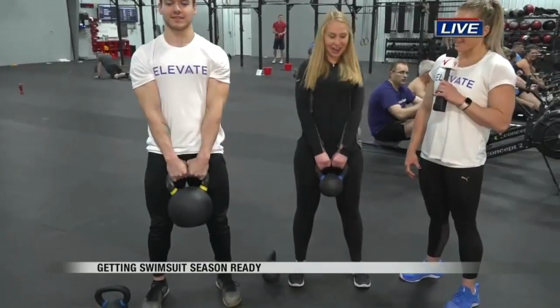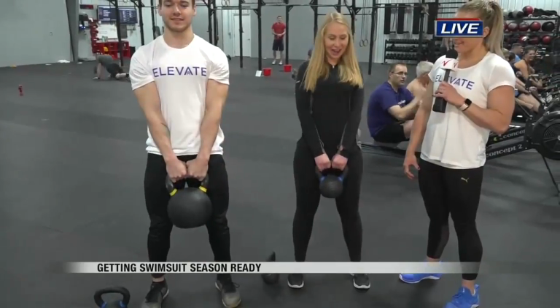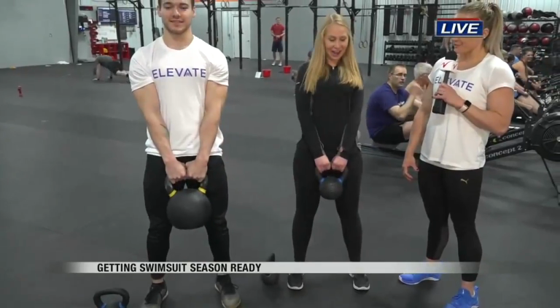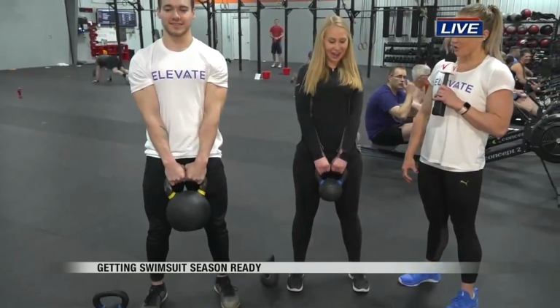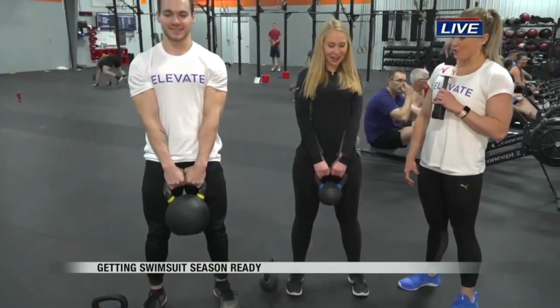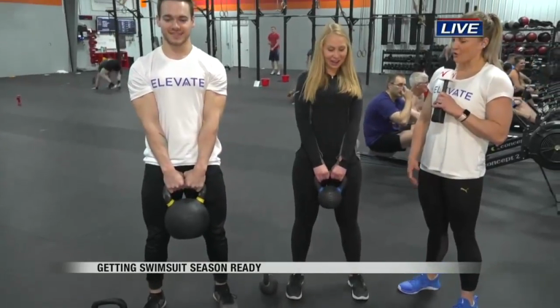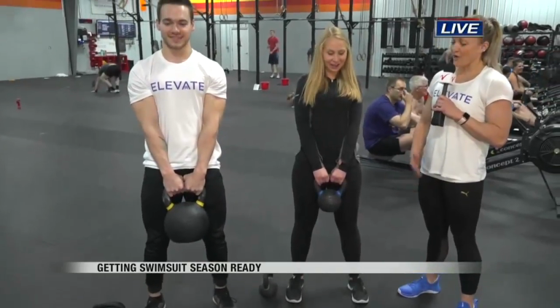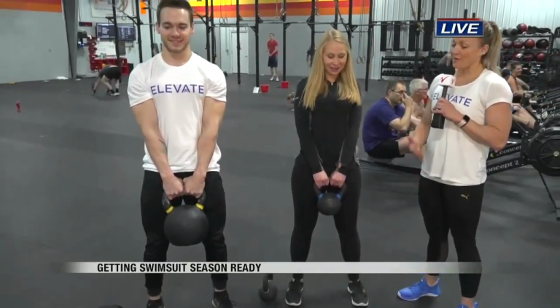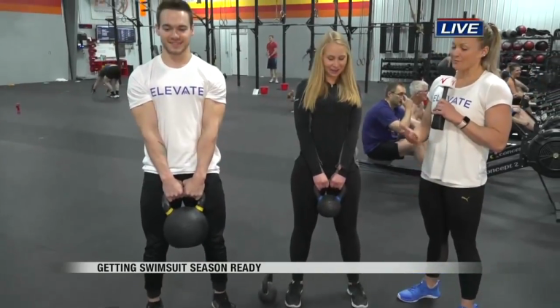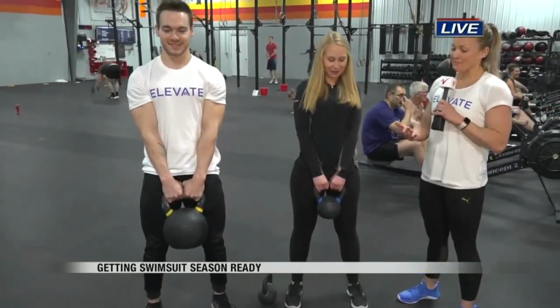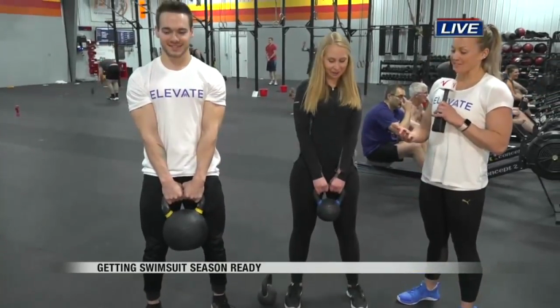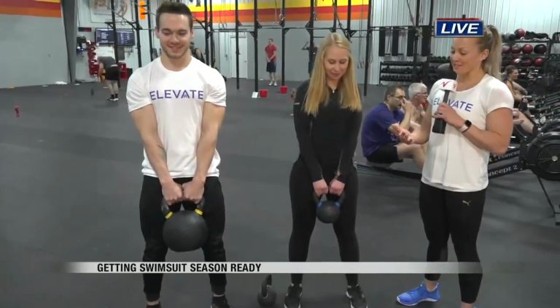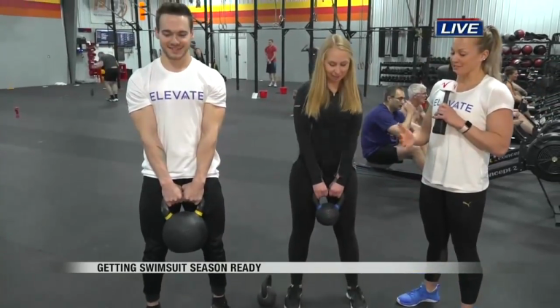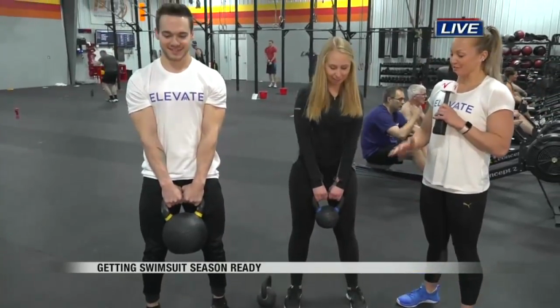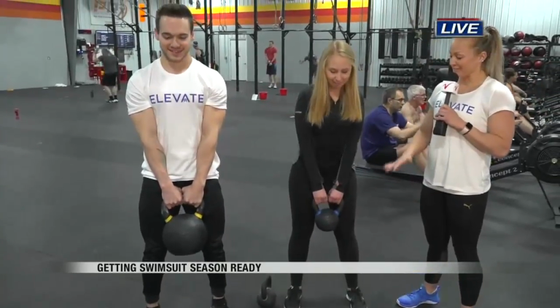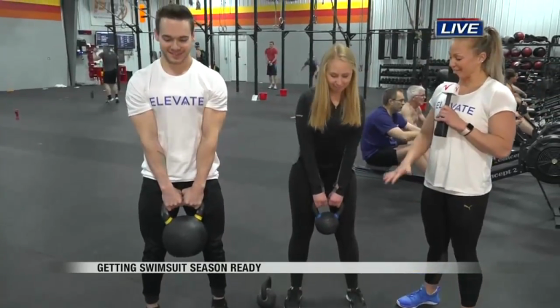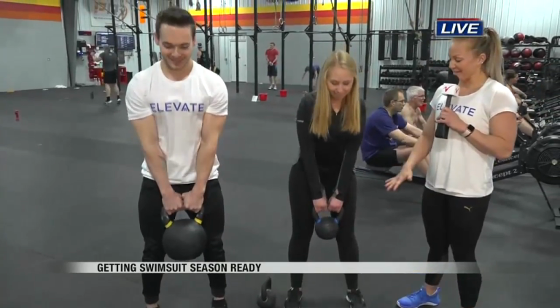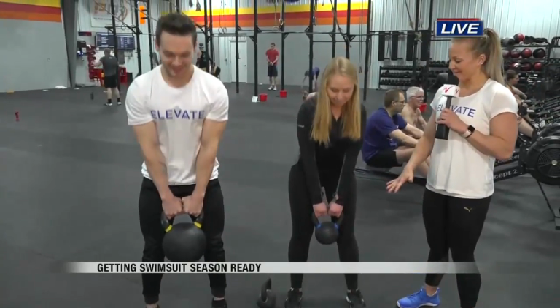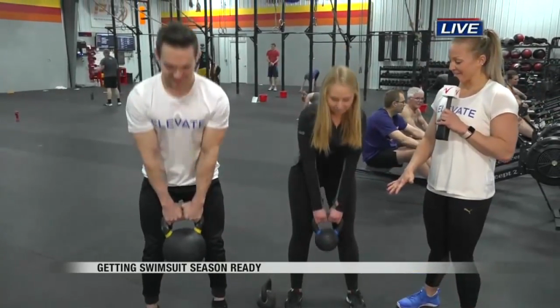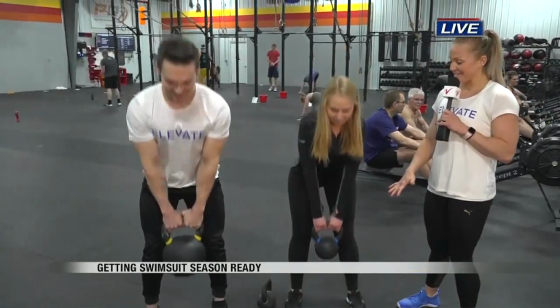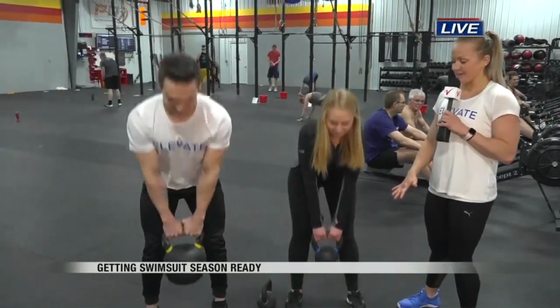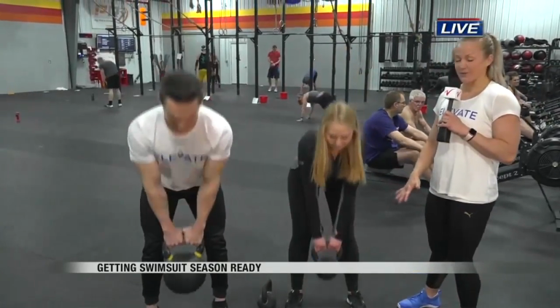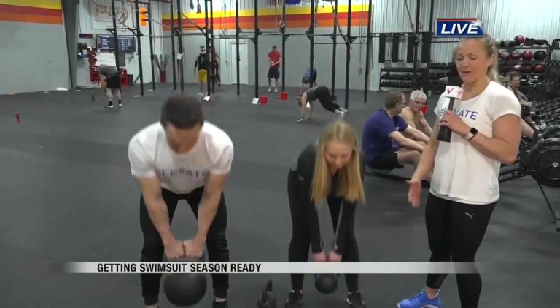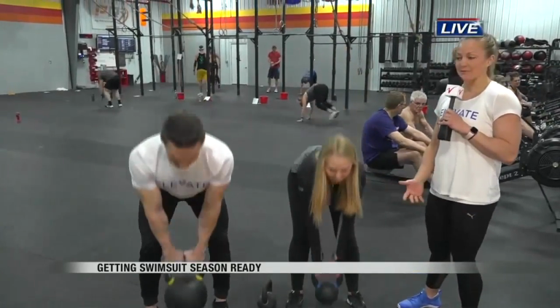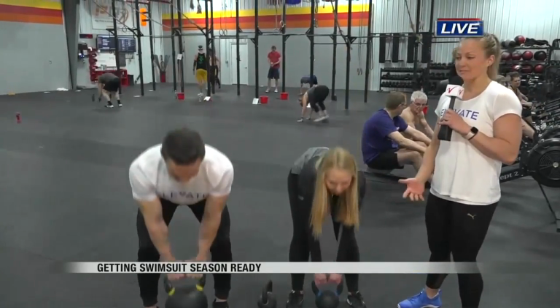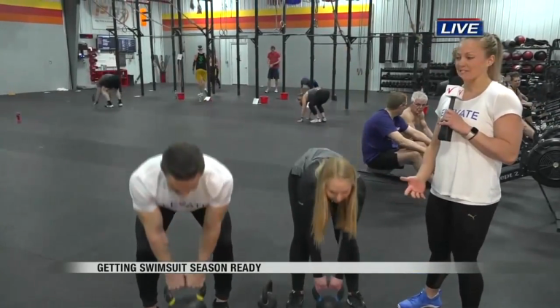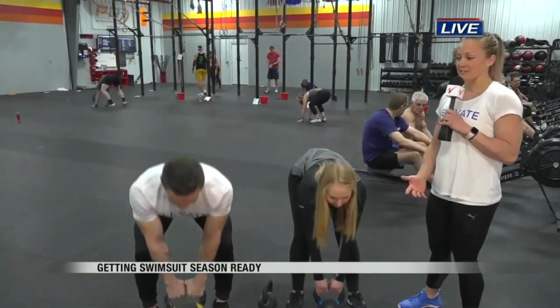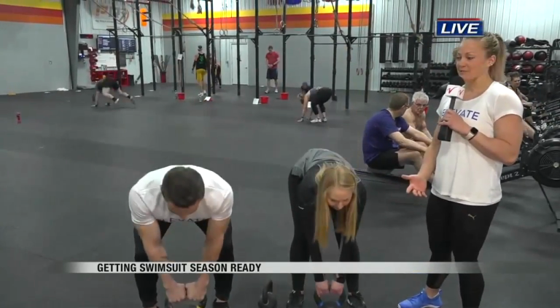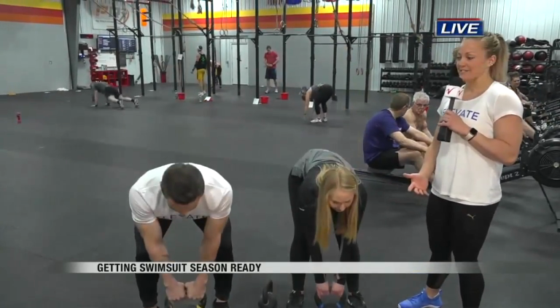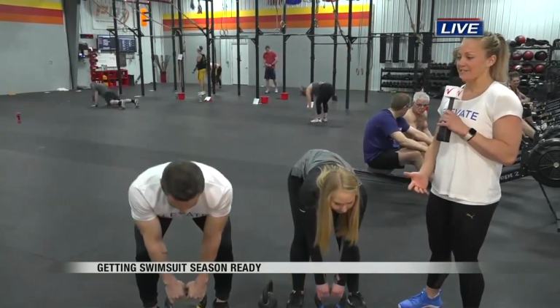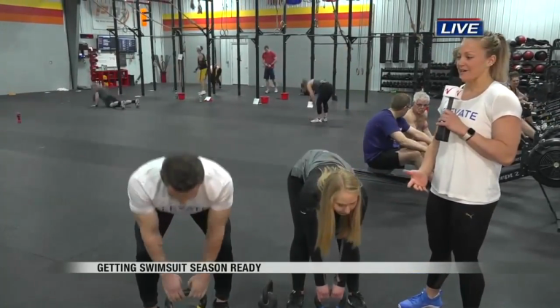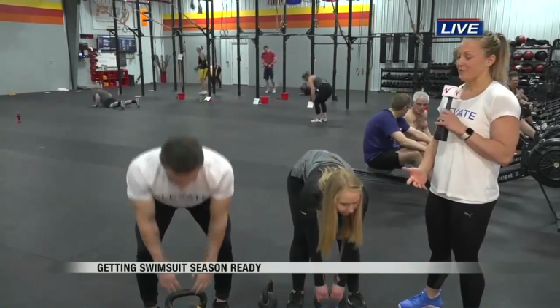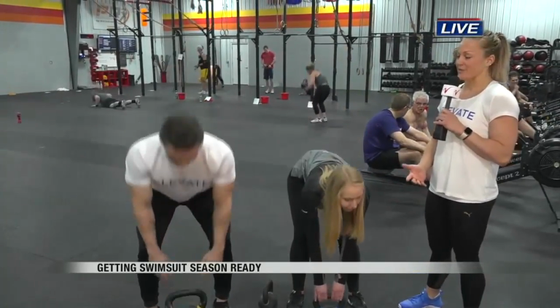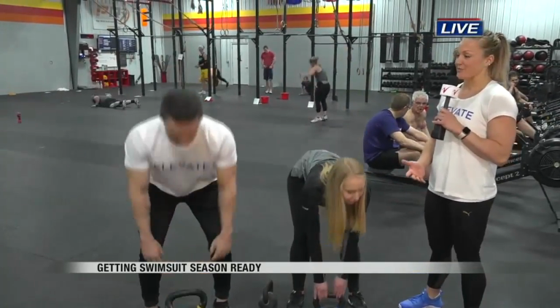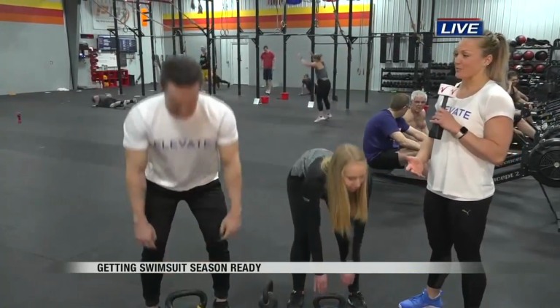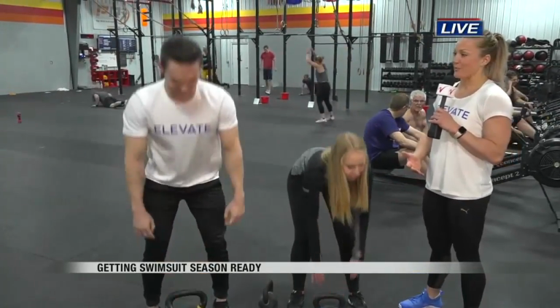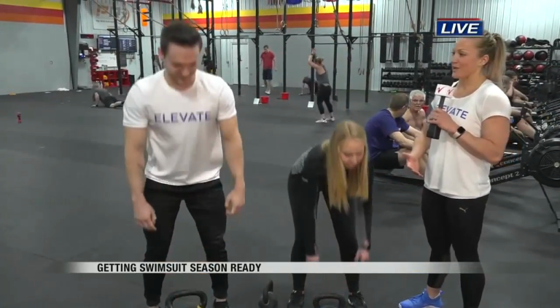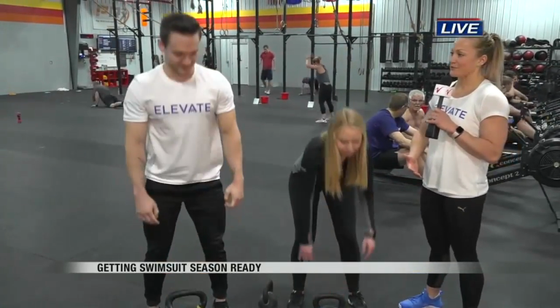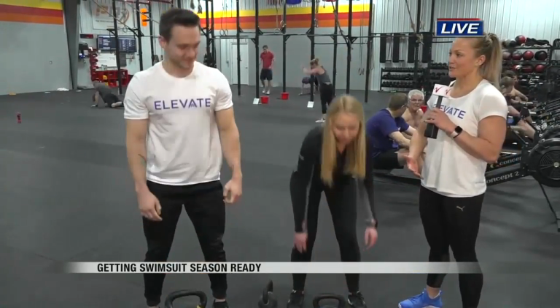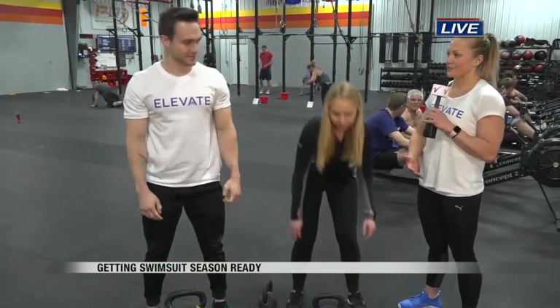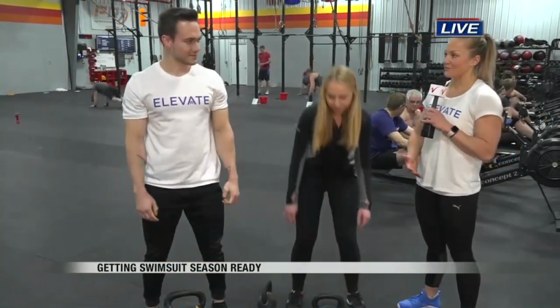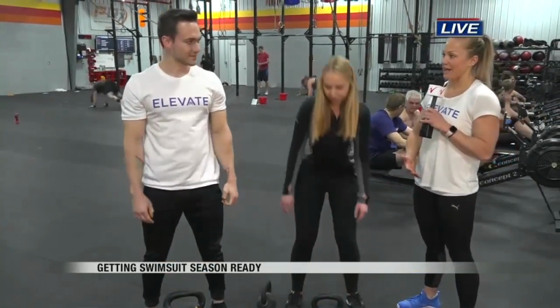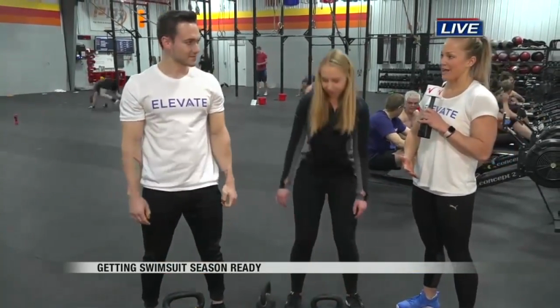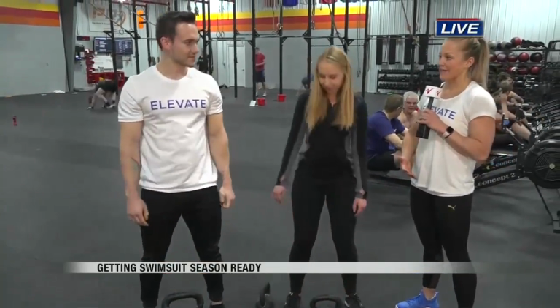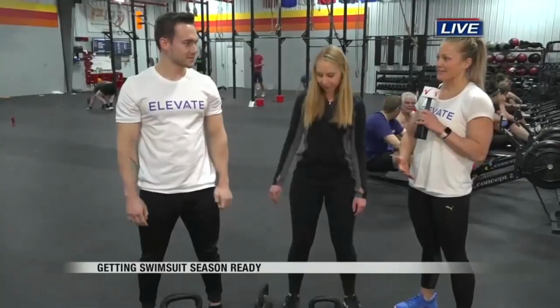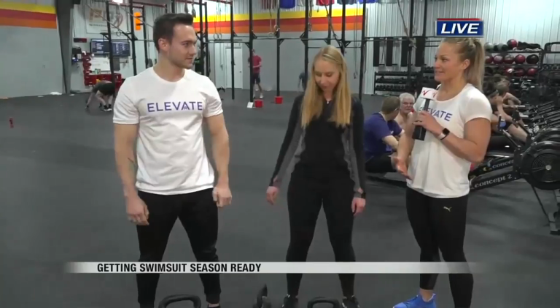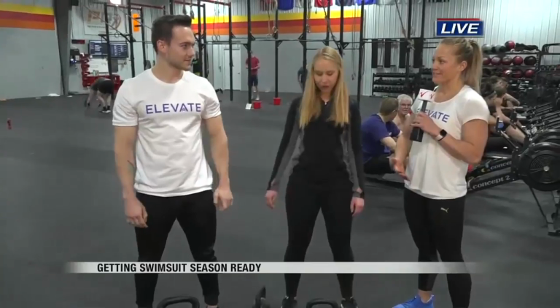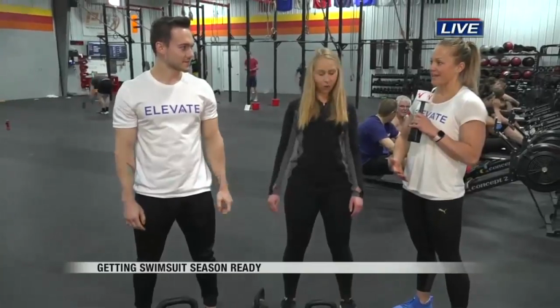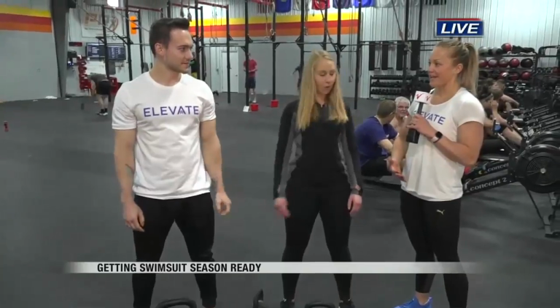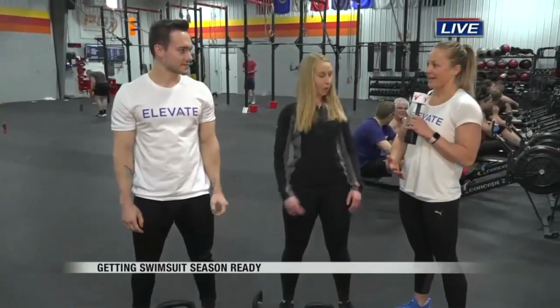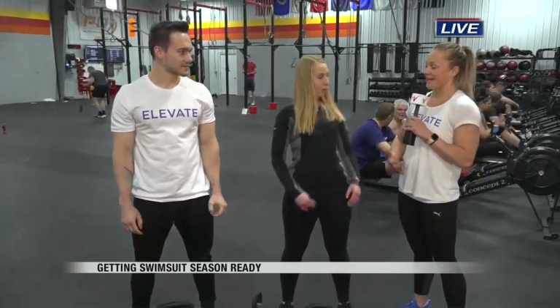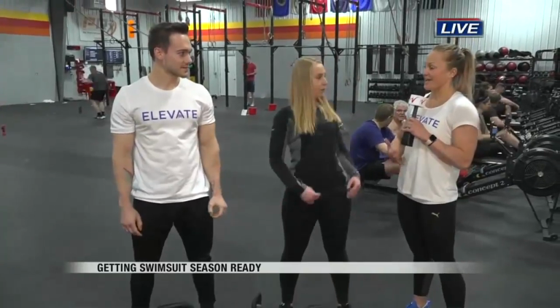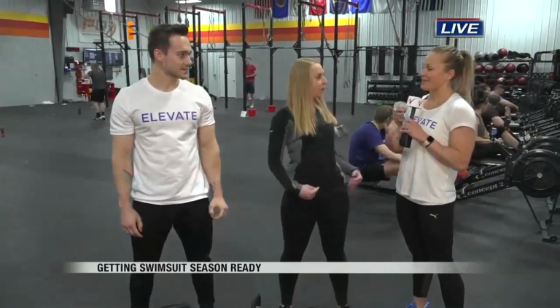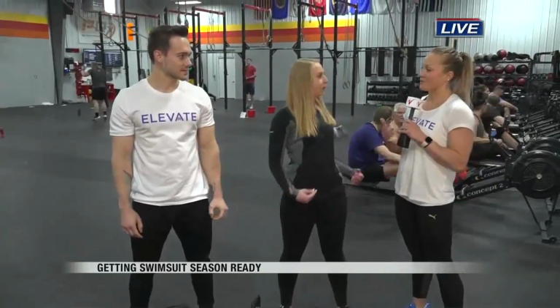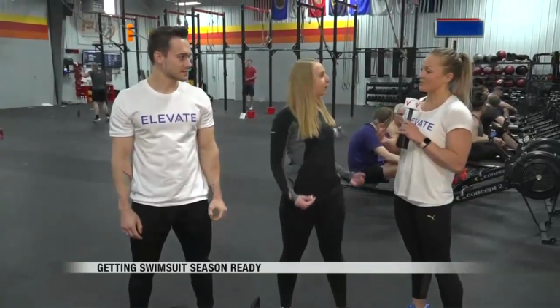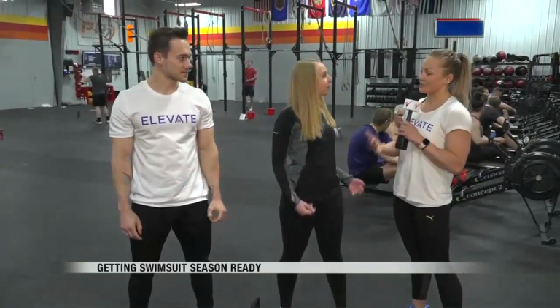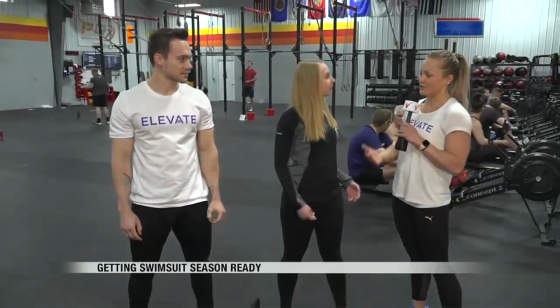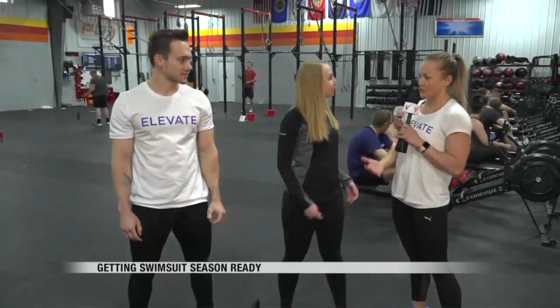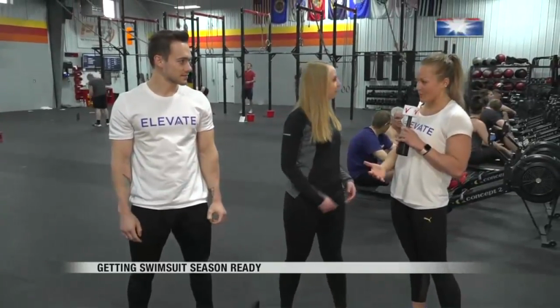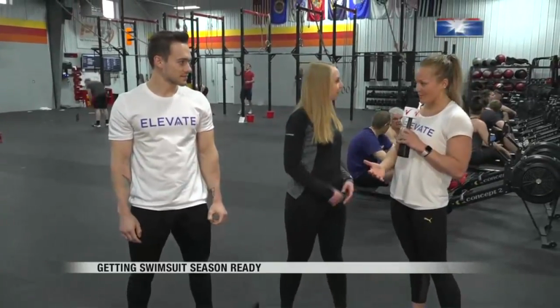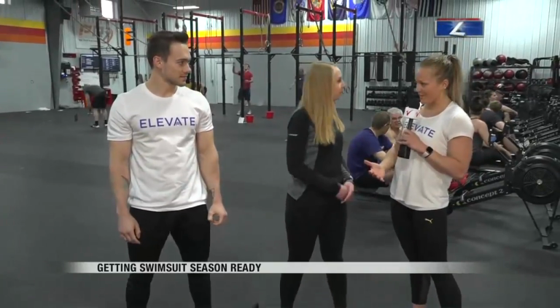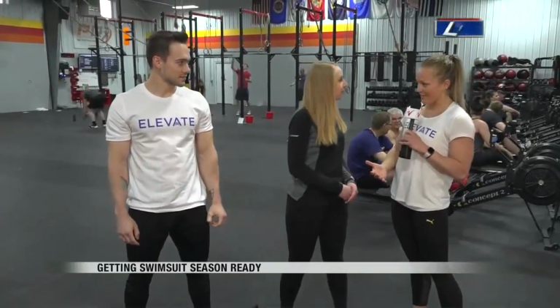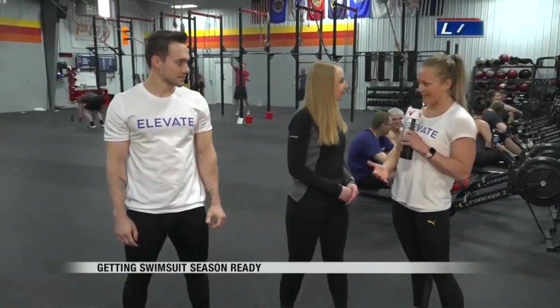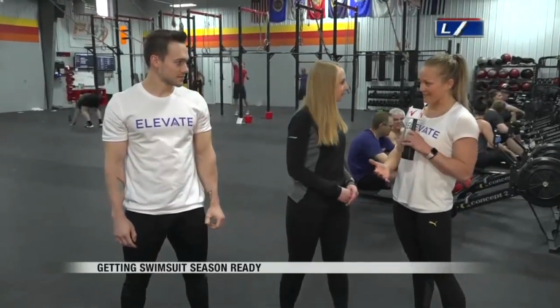The common mistakes we see are people rounding their backs, and we don't want that.